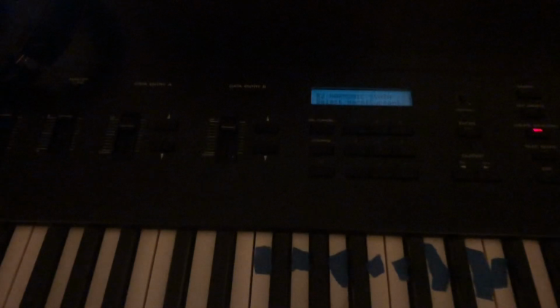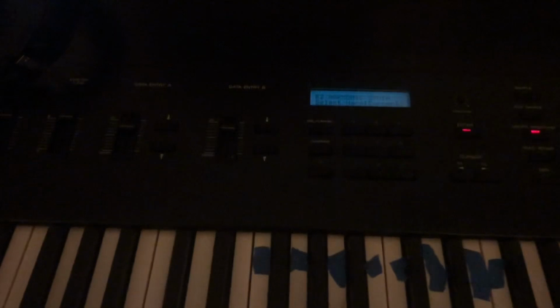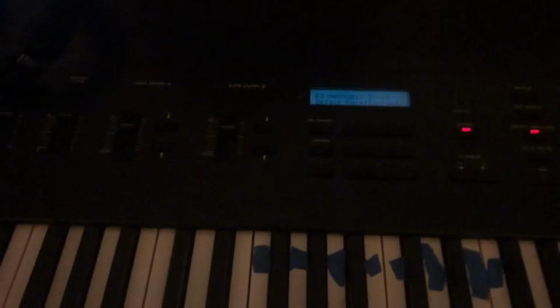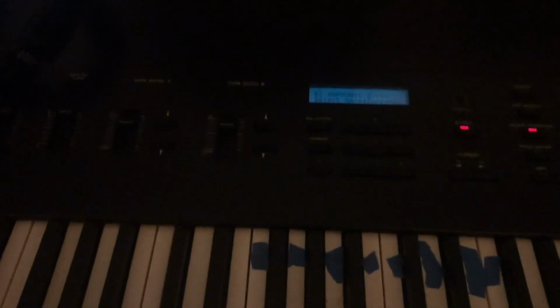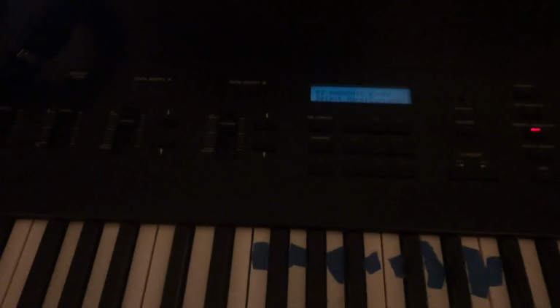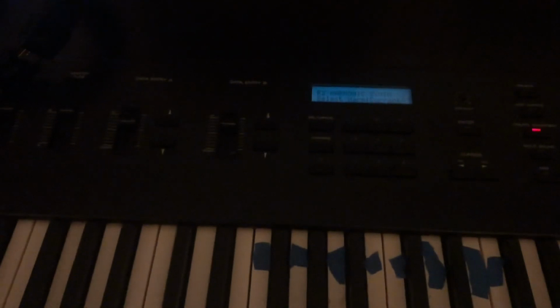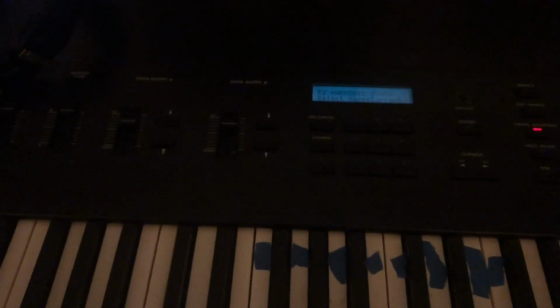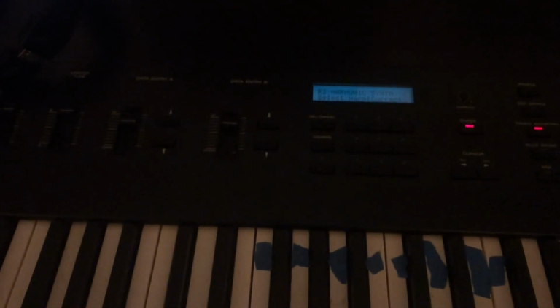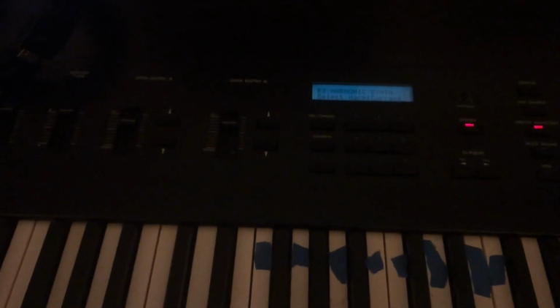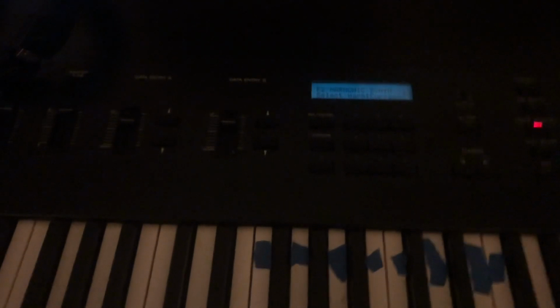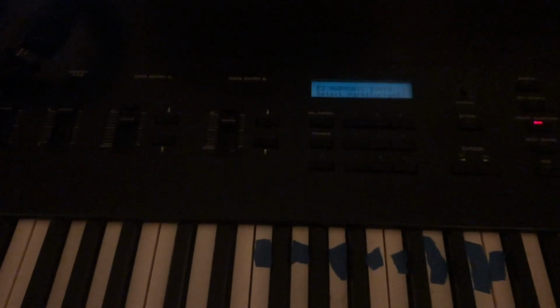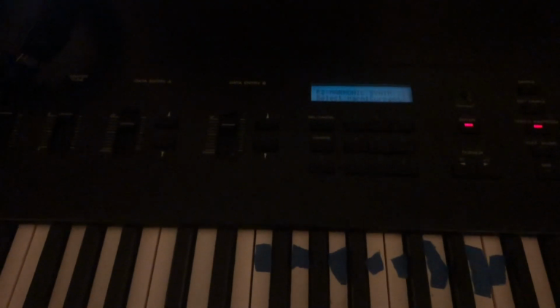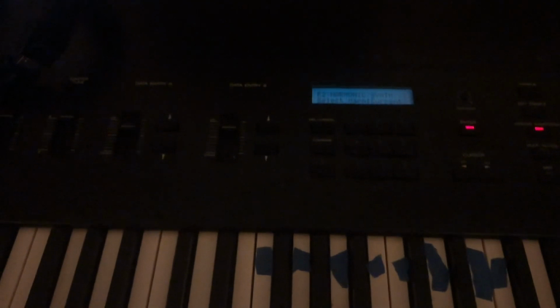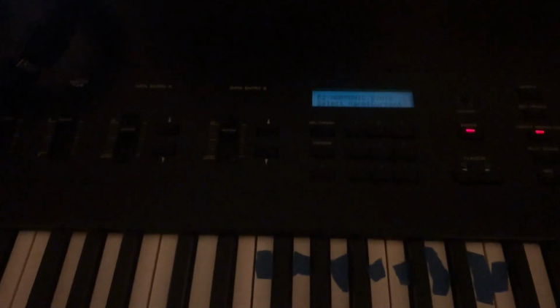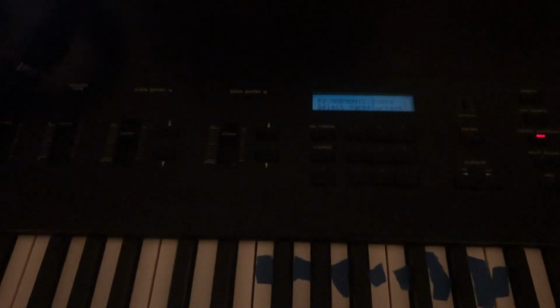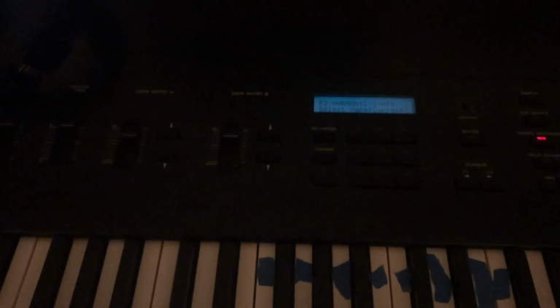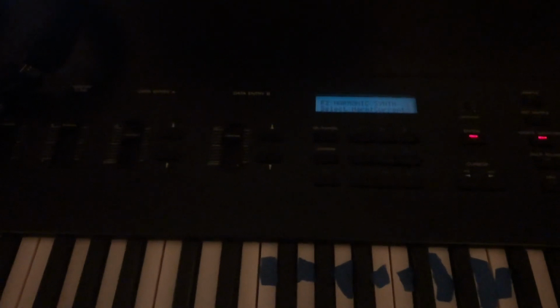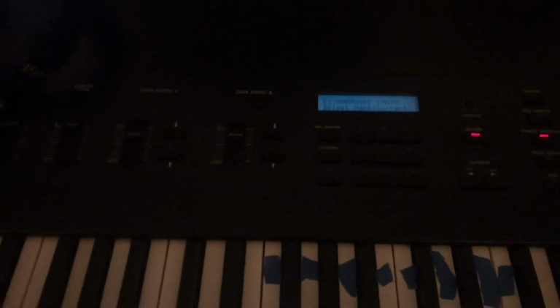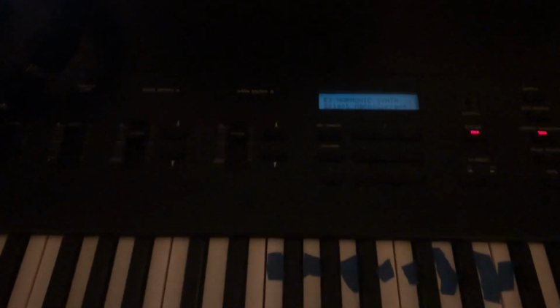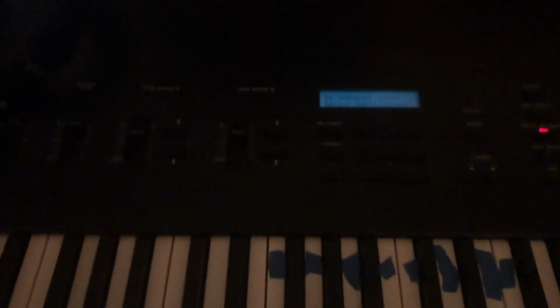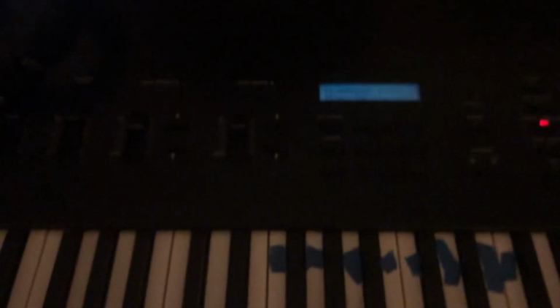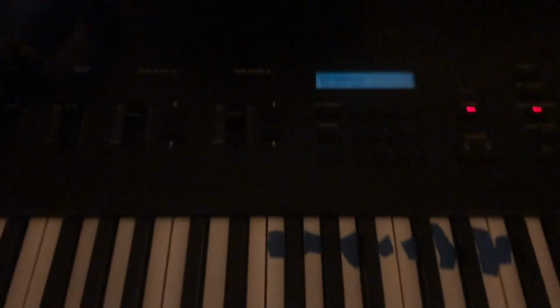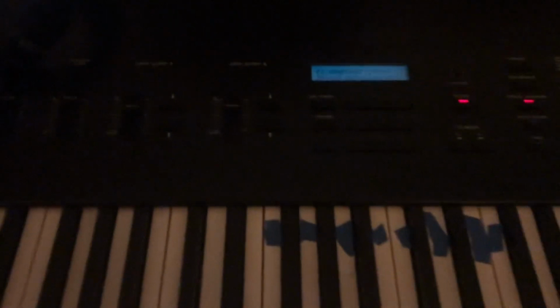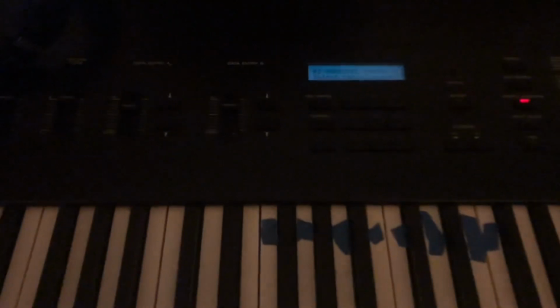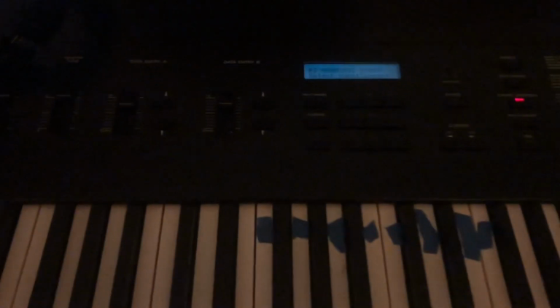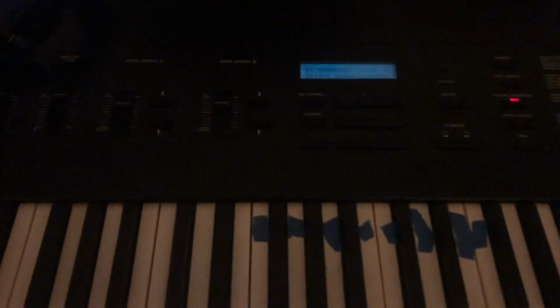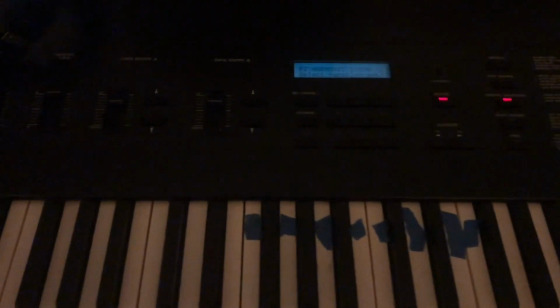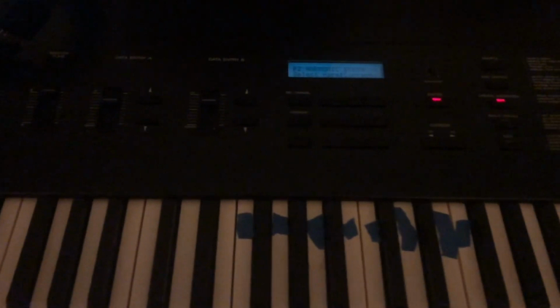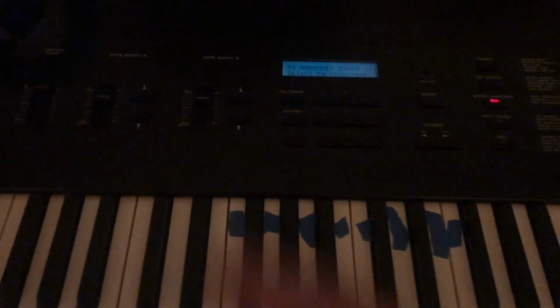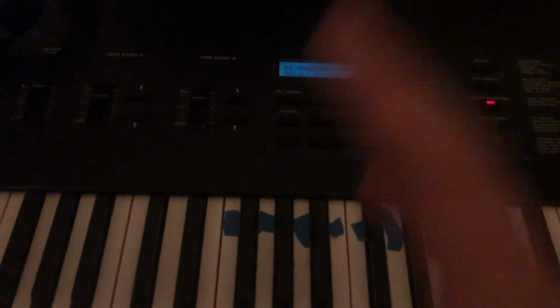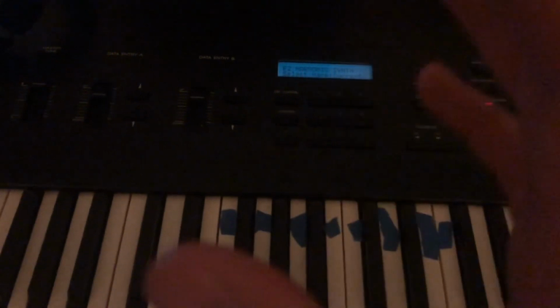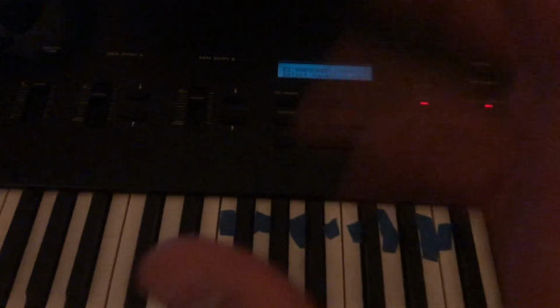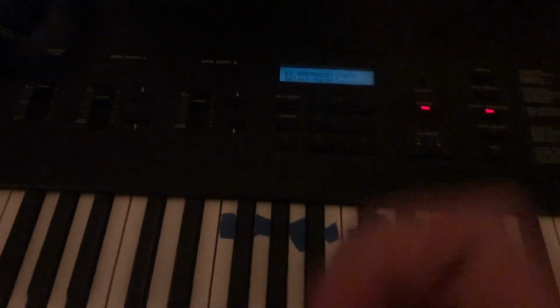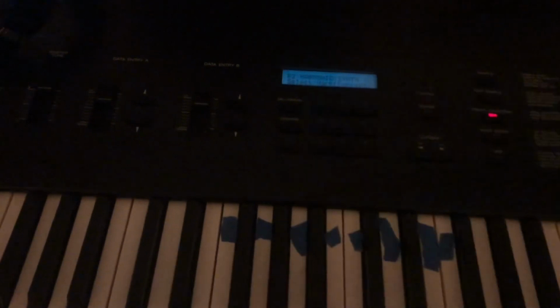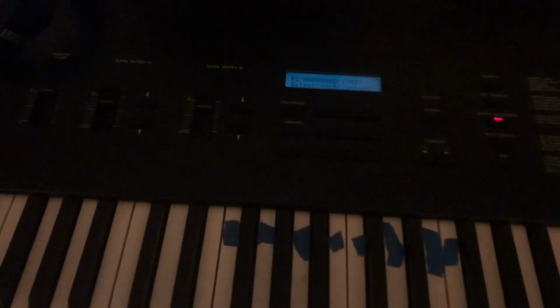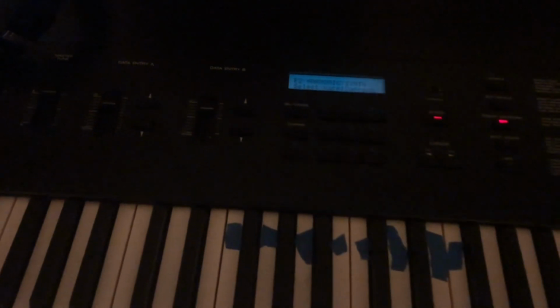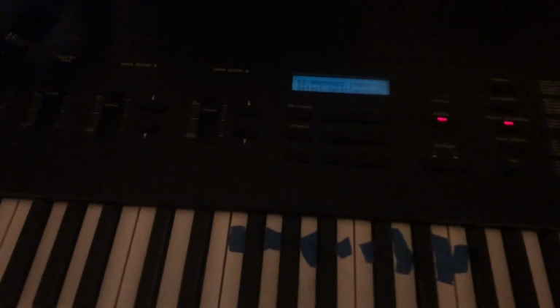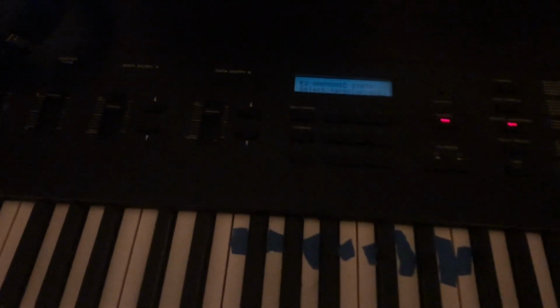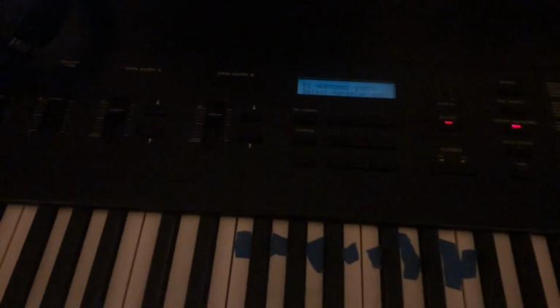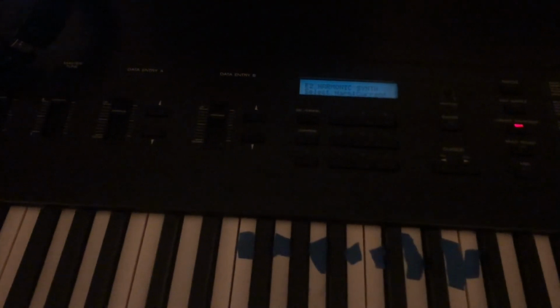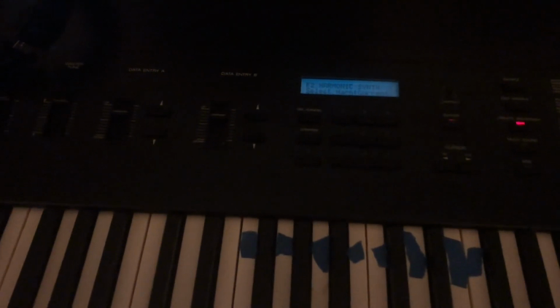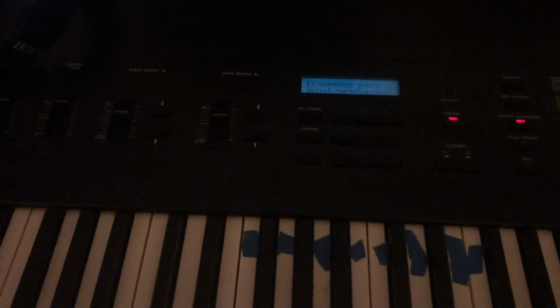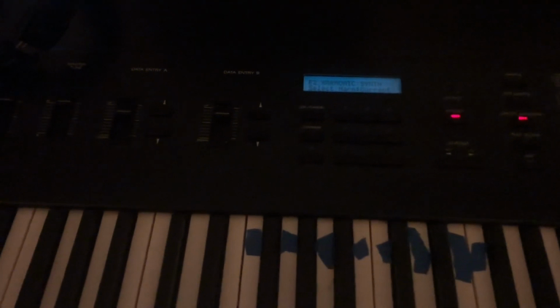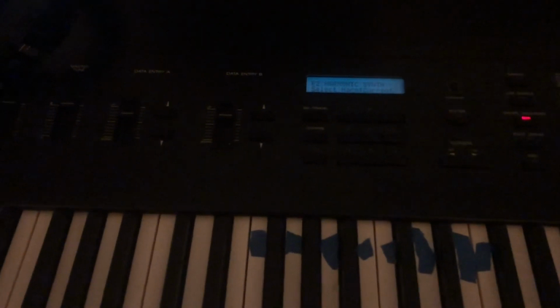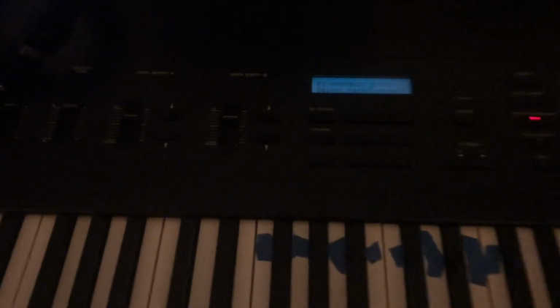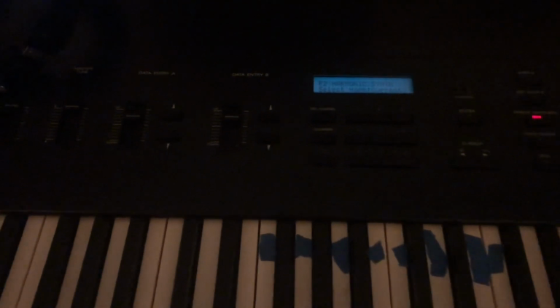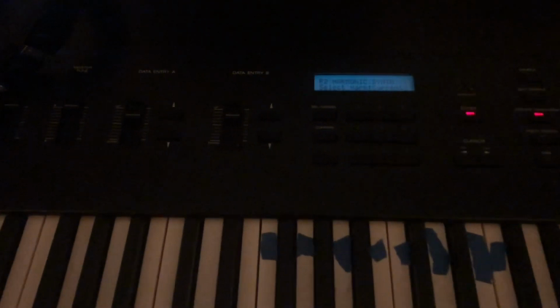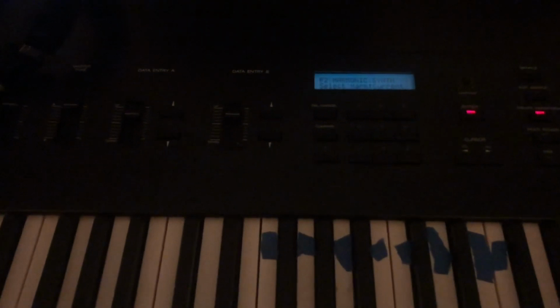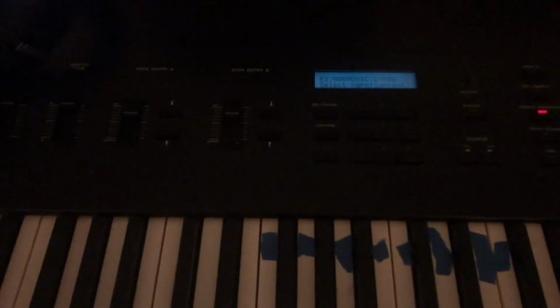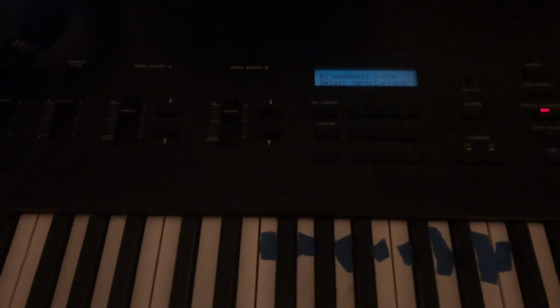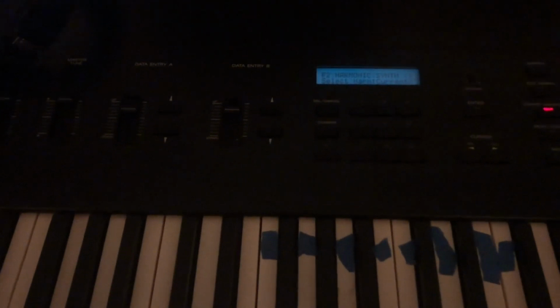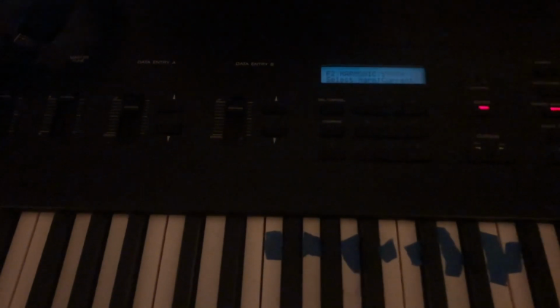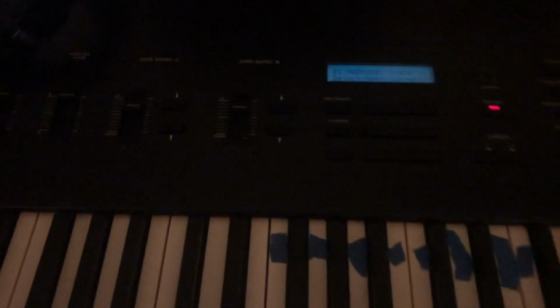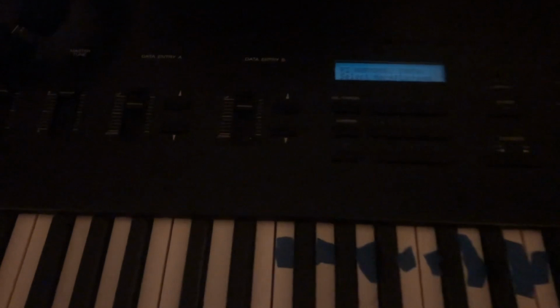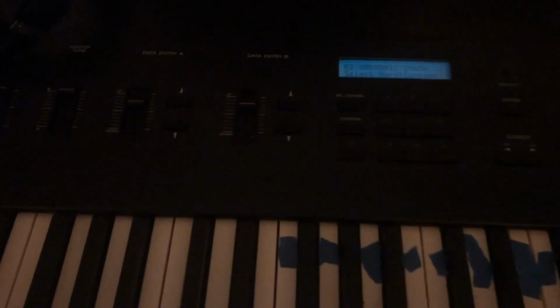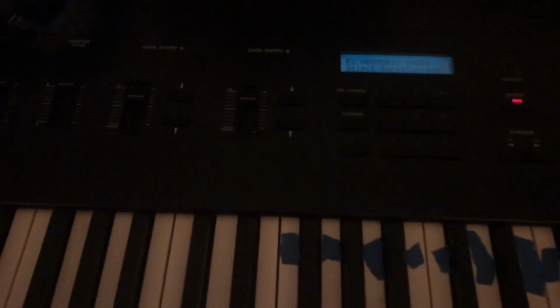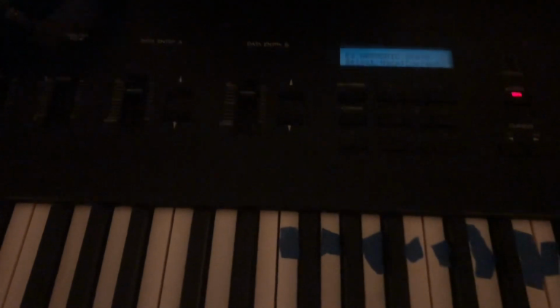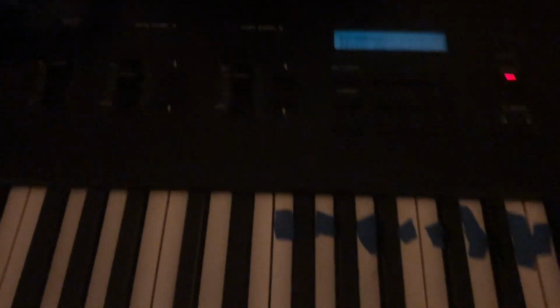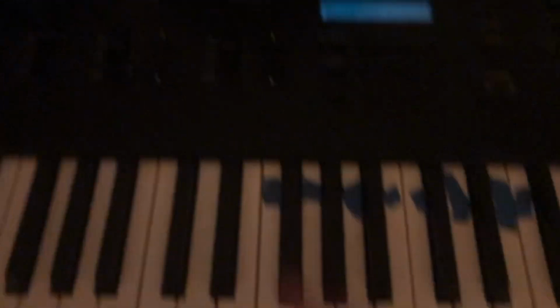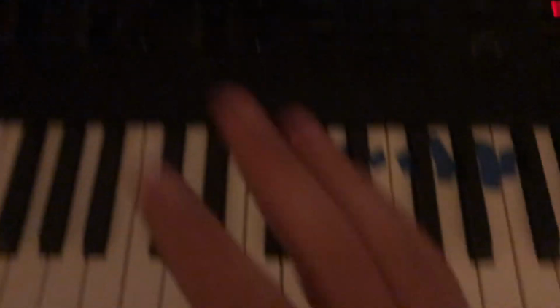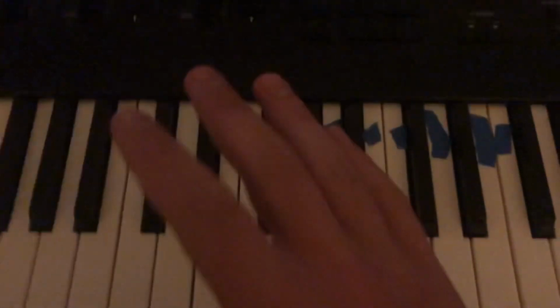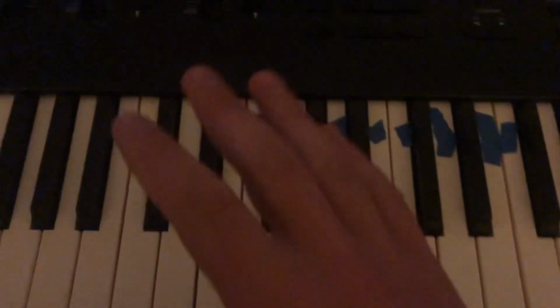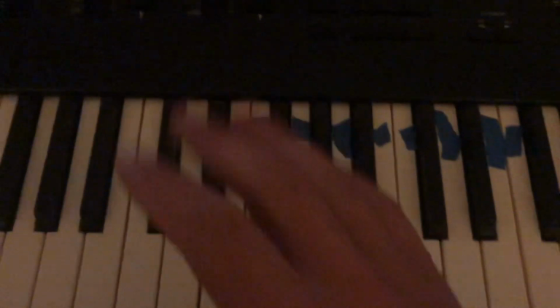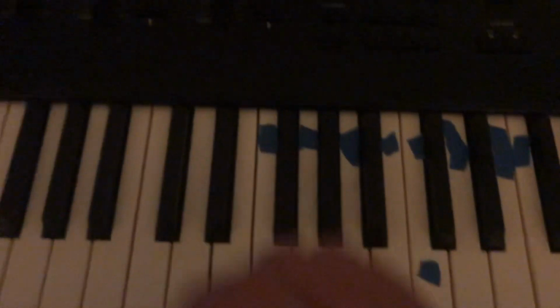Hello everyone, this is AlexanderTV. In this video, I'll just quickly show you how to play the intro to Pigs by Pink Floyd on a keyboard.